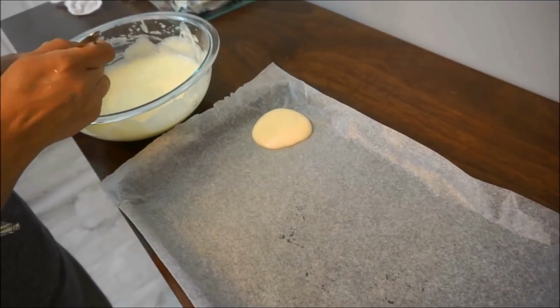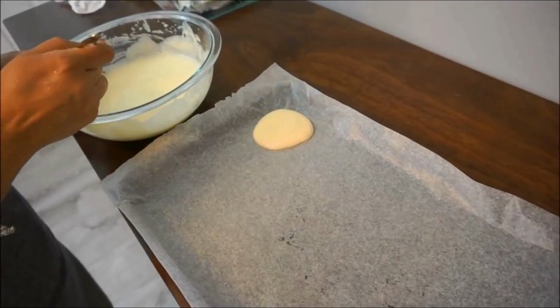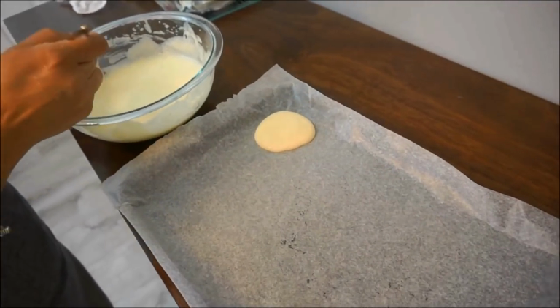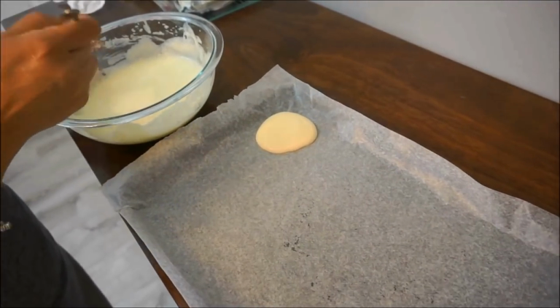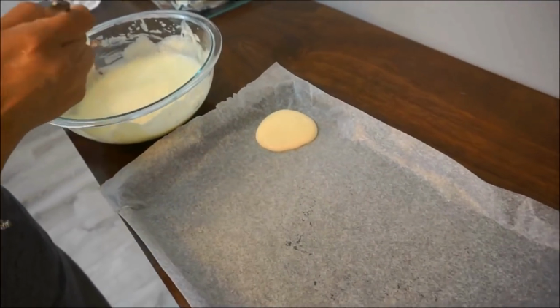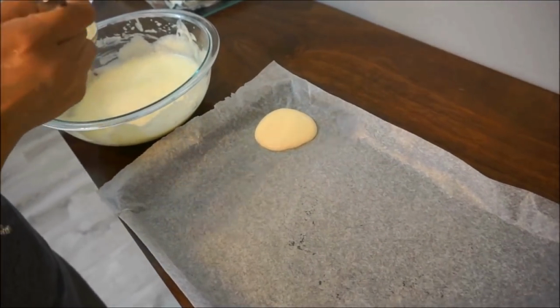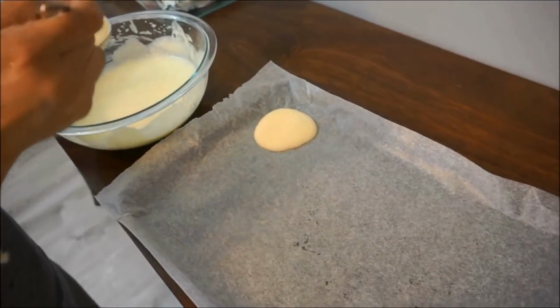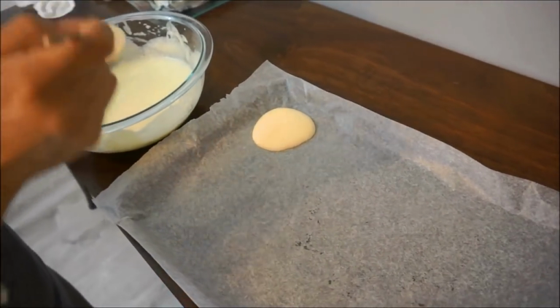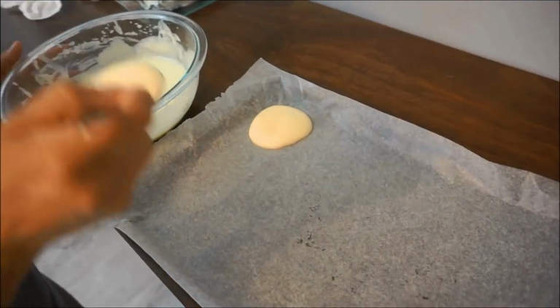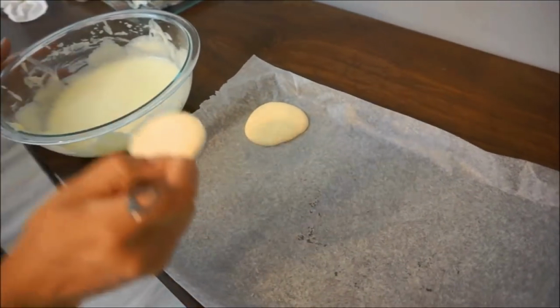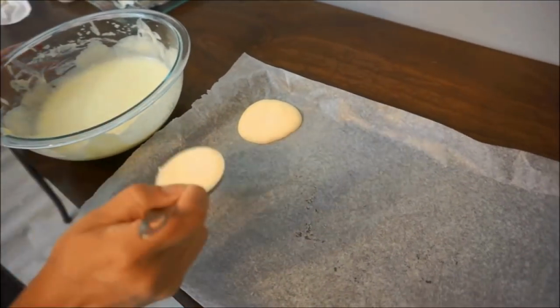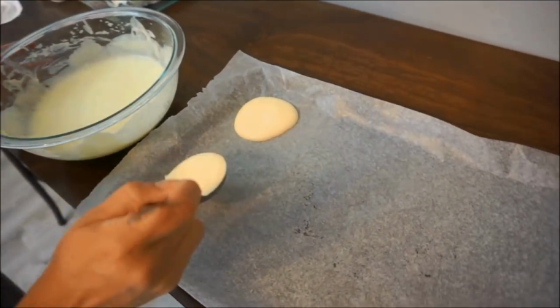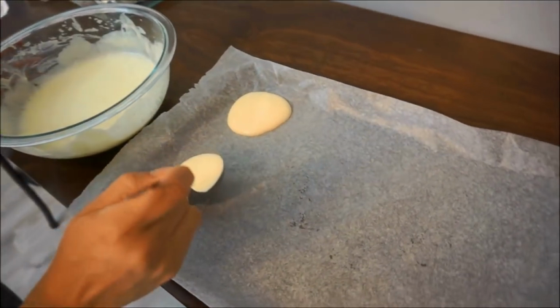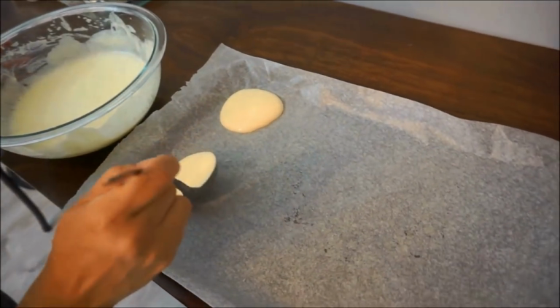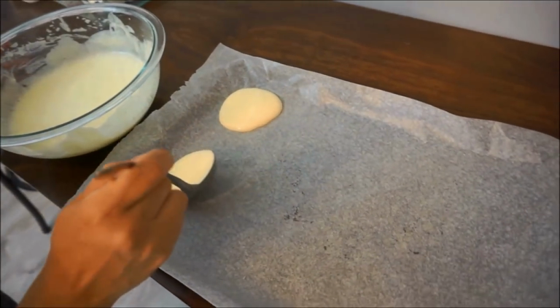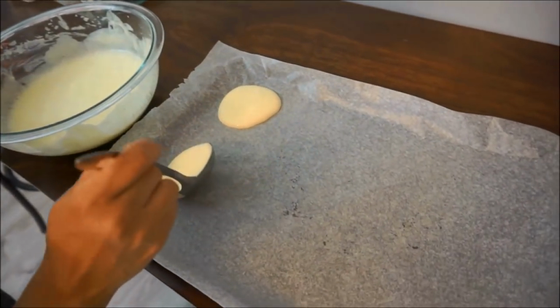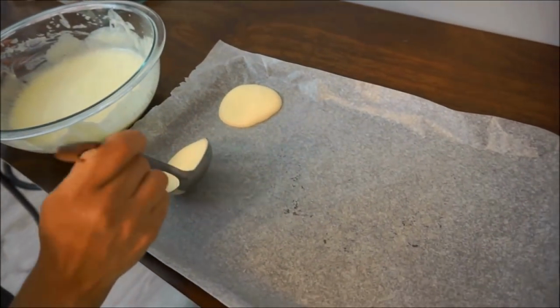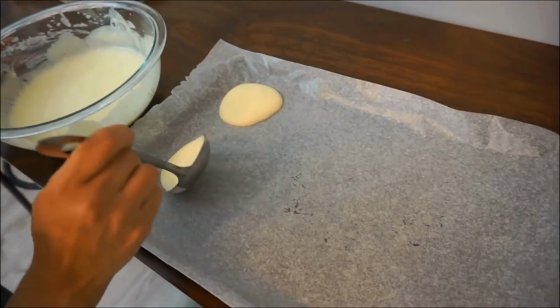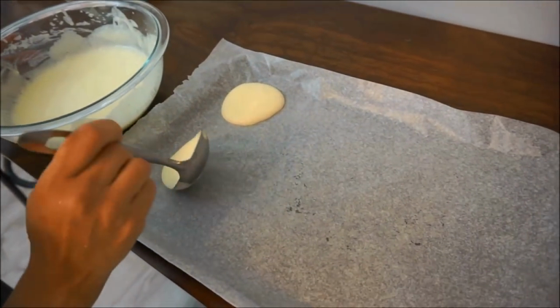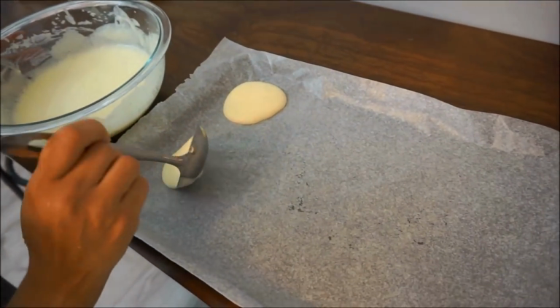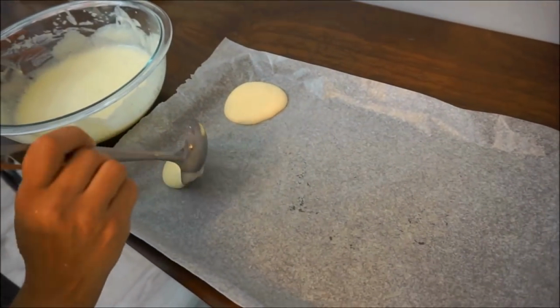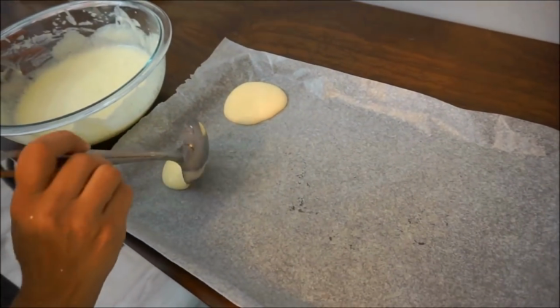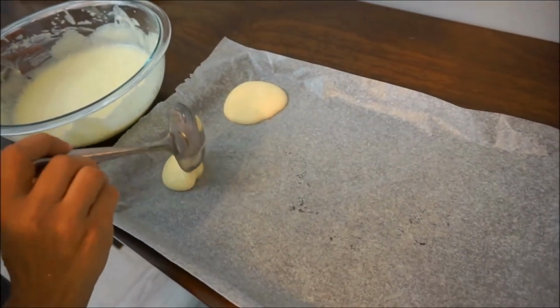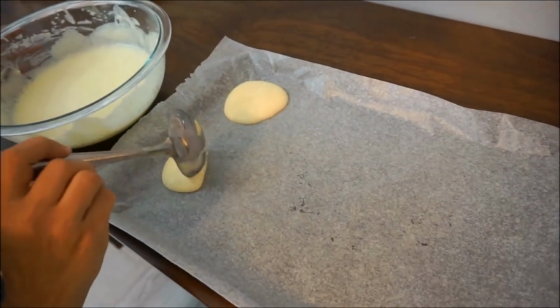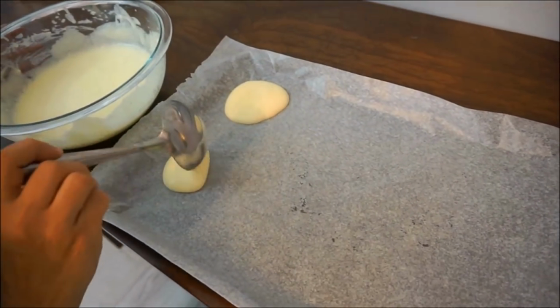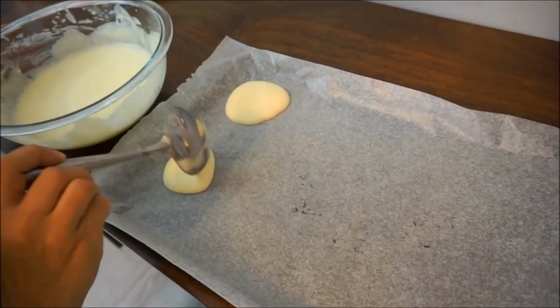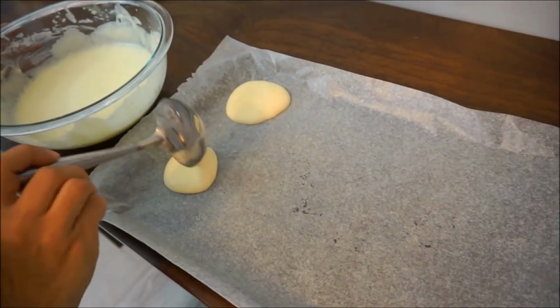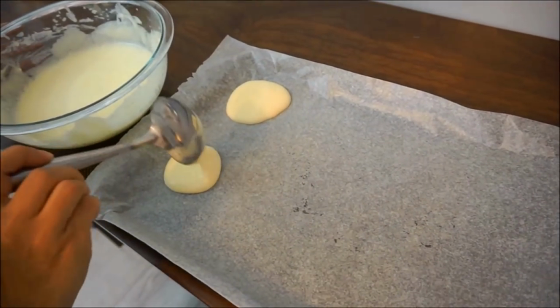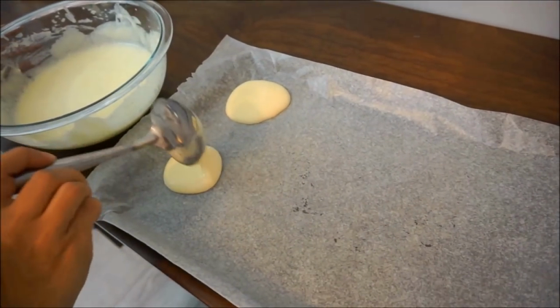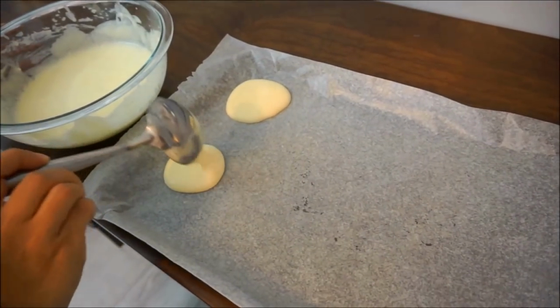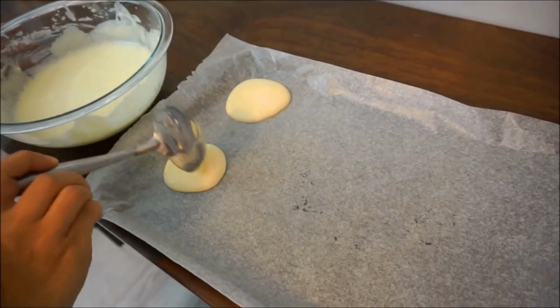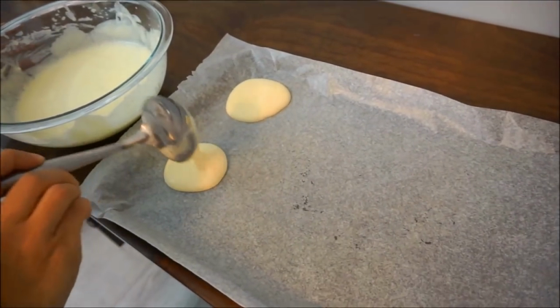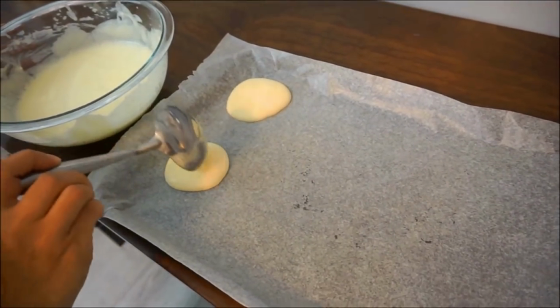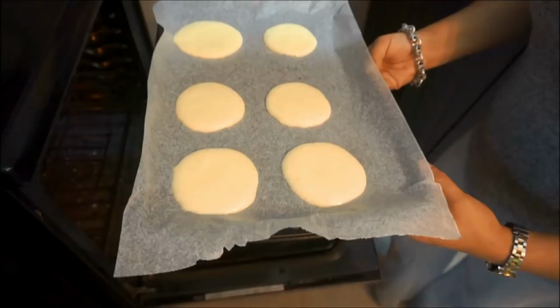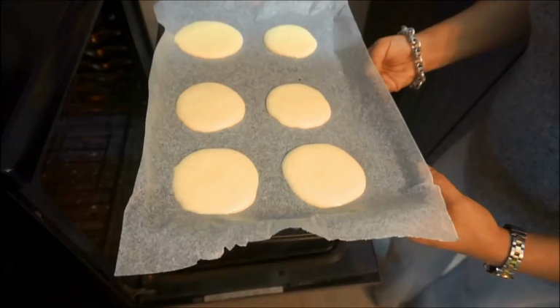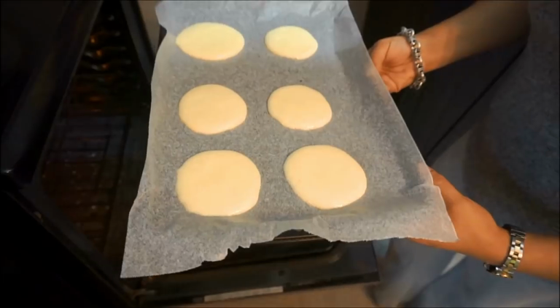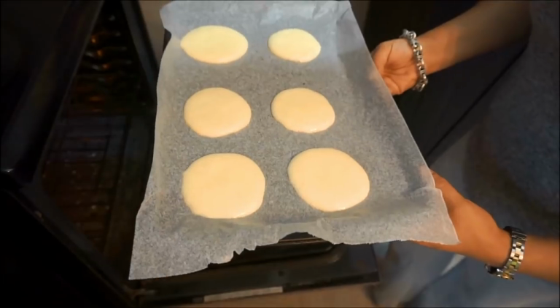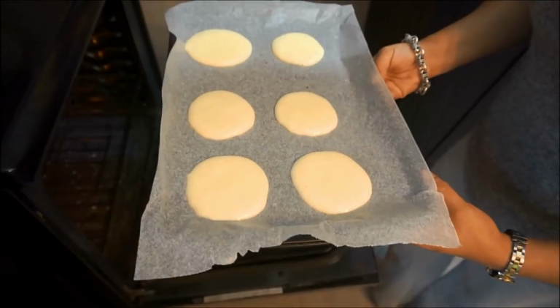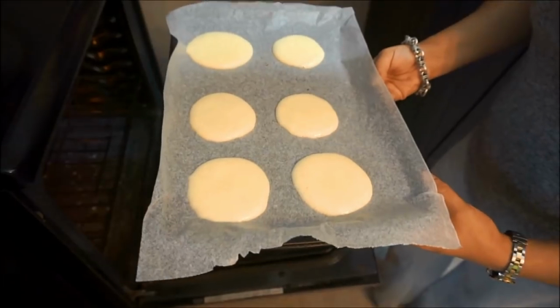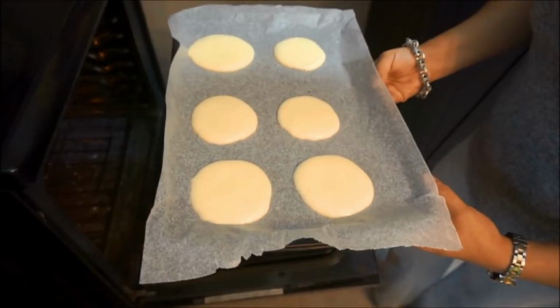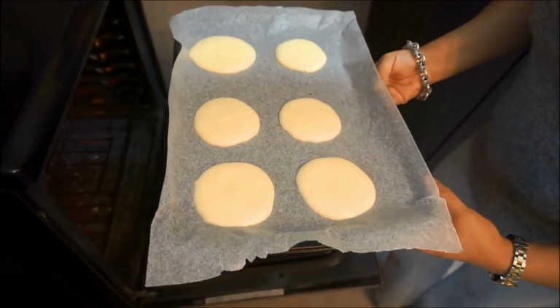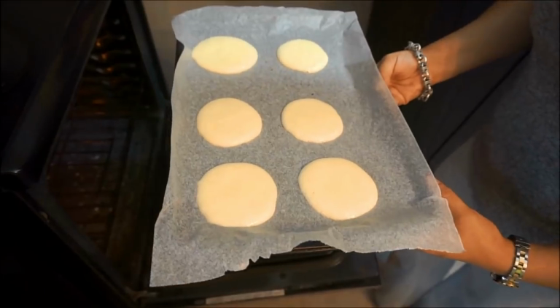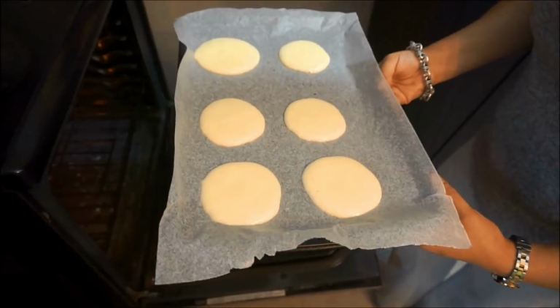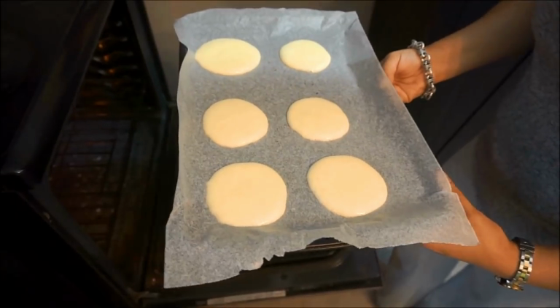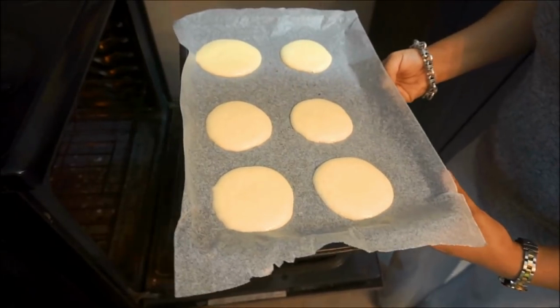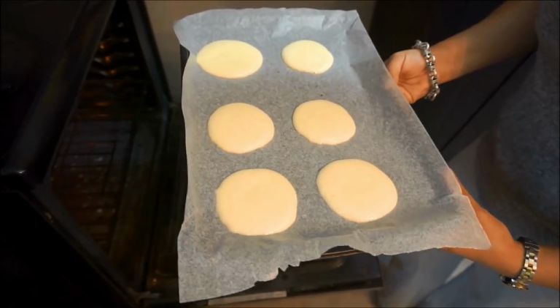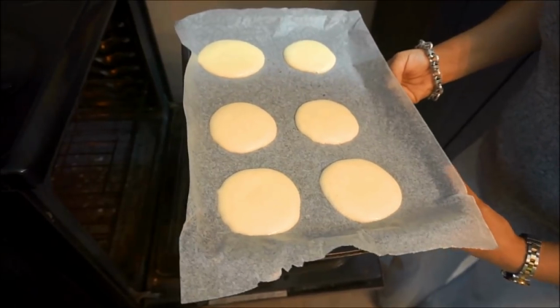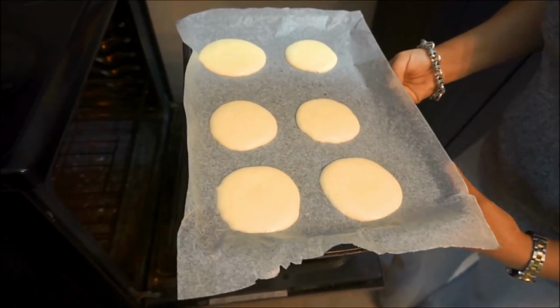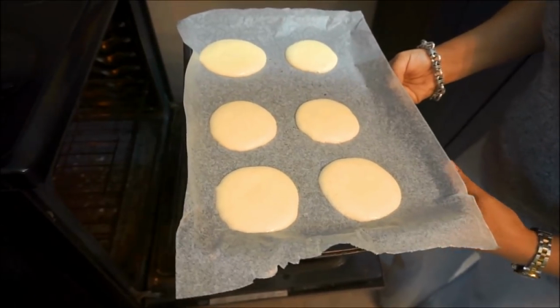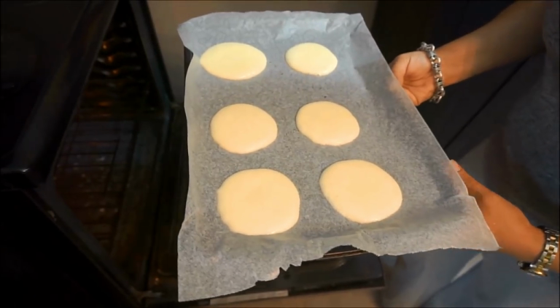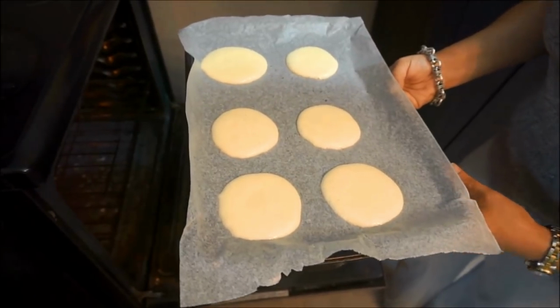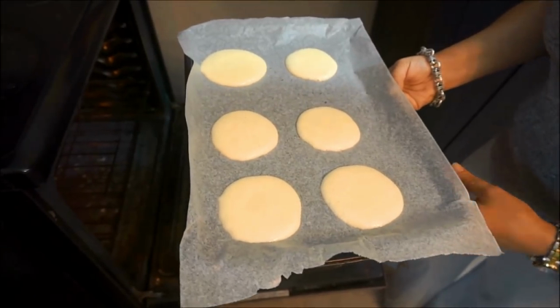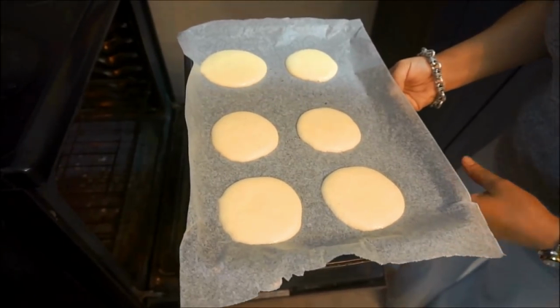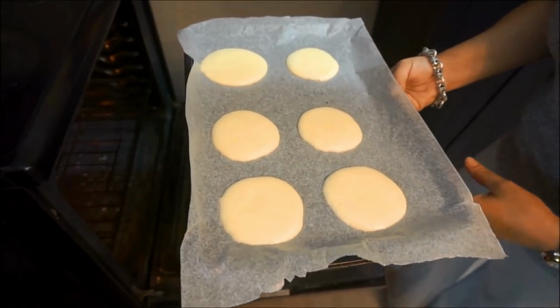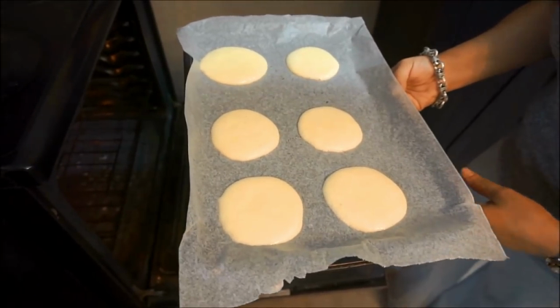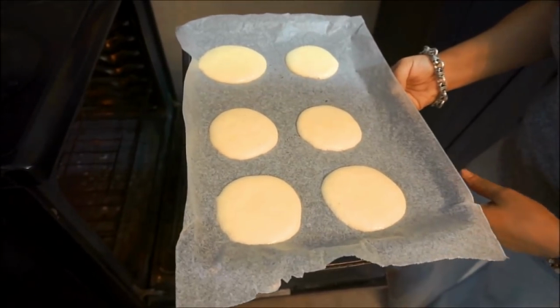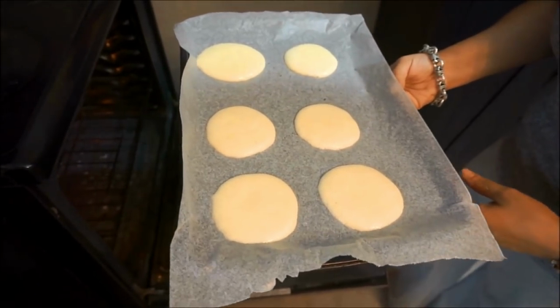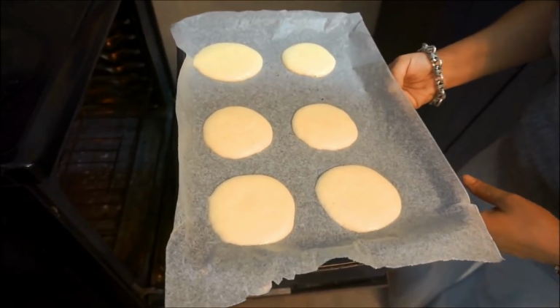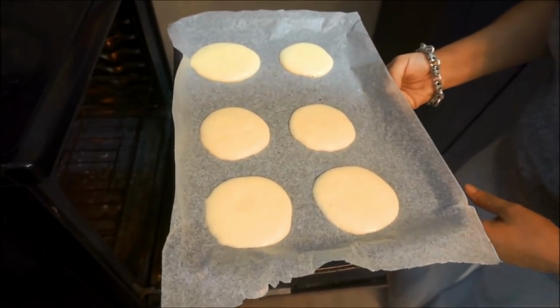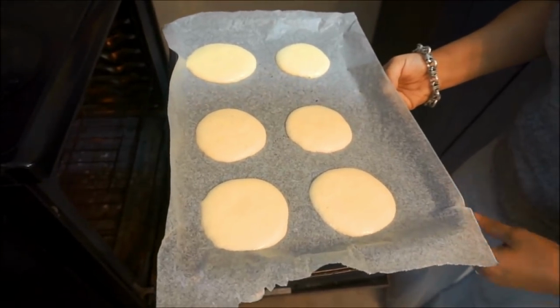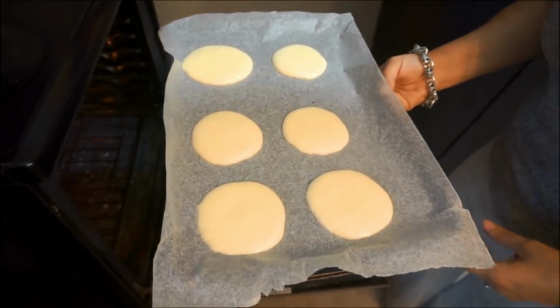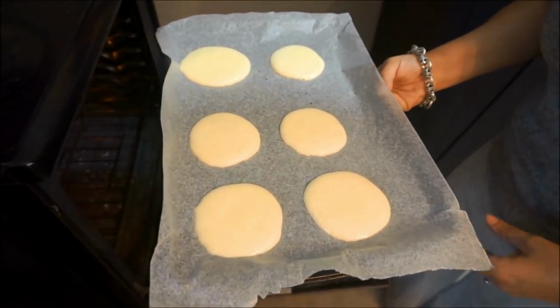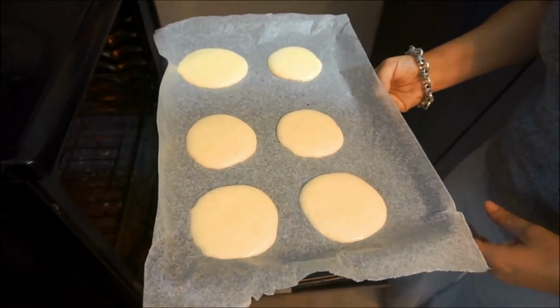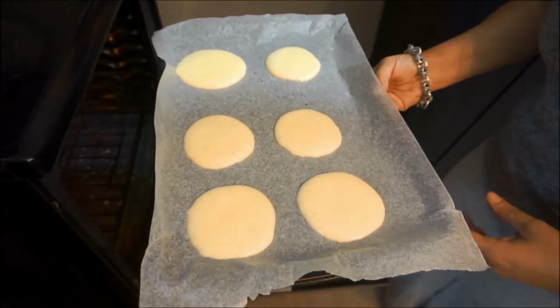It doesn't have to look good, but it definitely has to taste good. We're putting this in the oven and we're going to bake for 30 minutes.